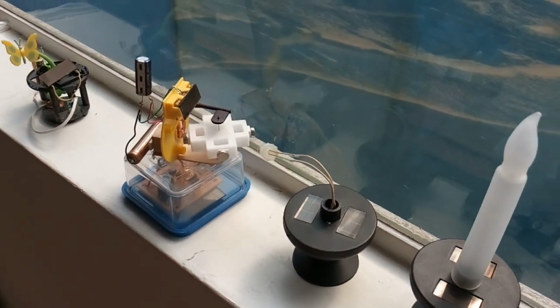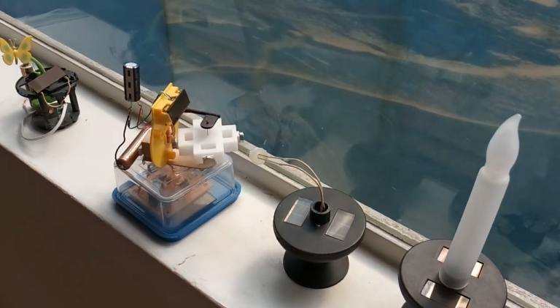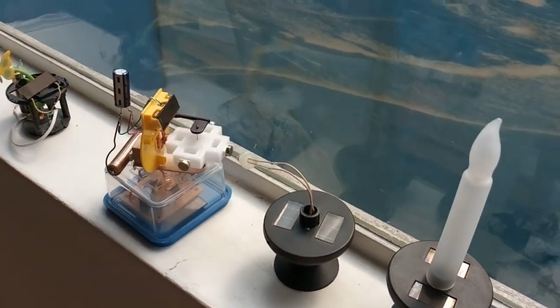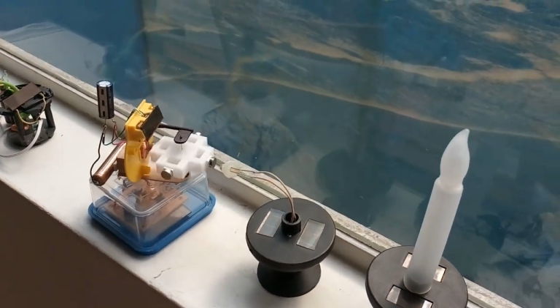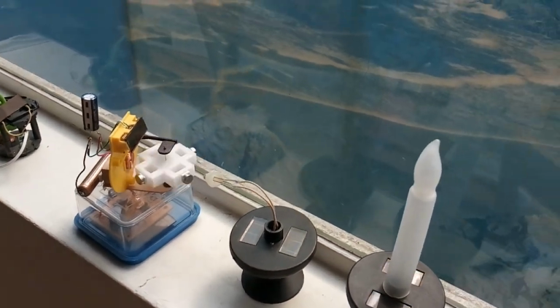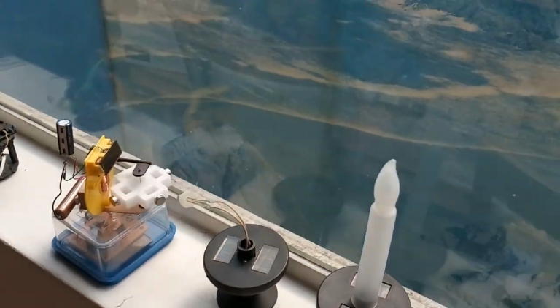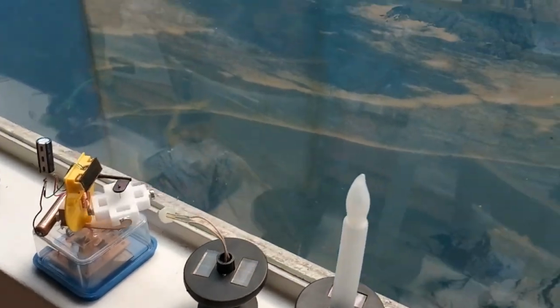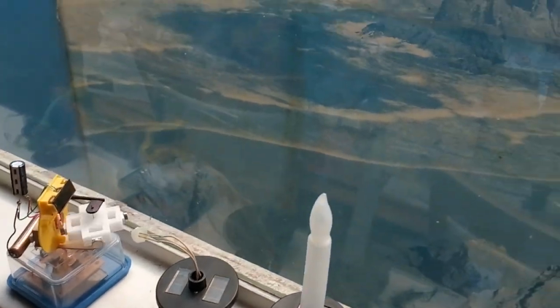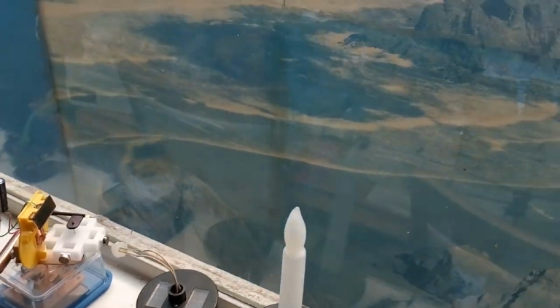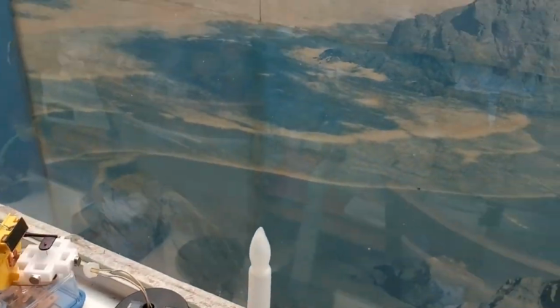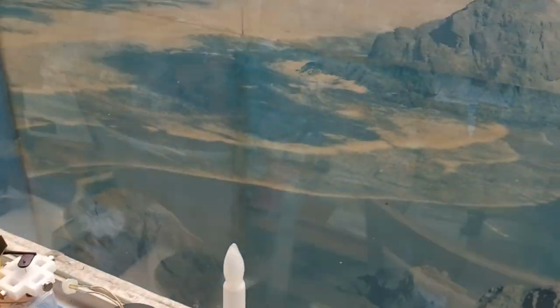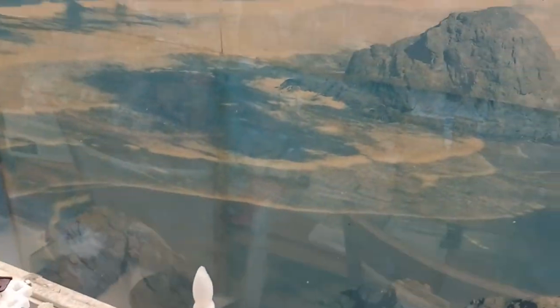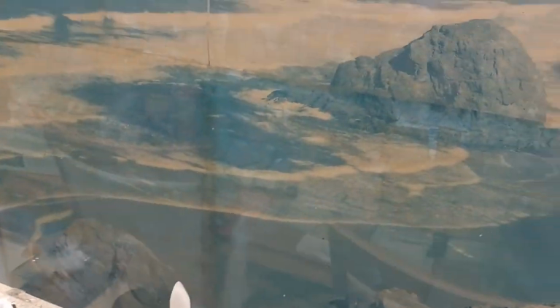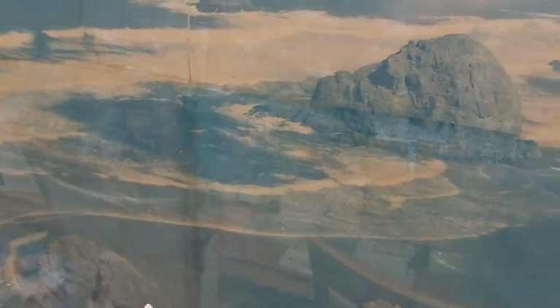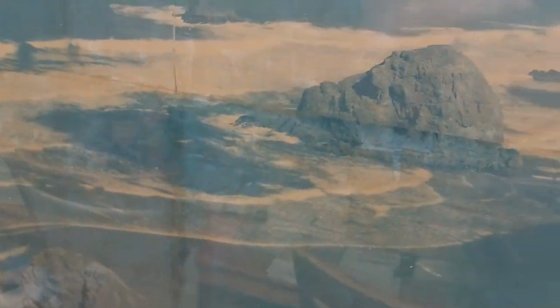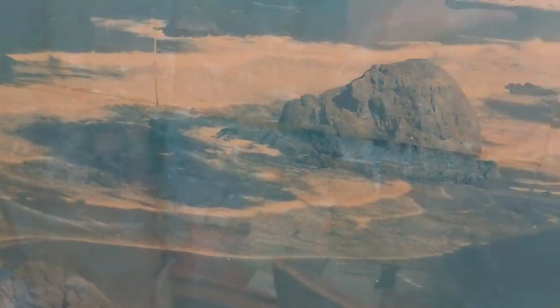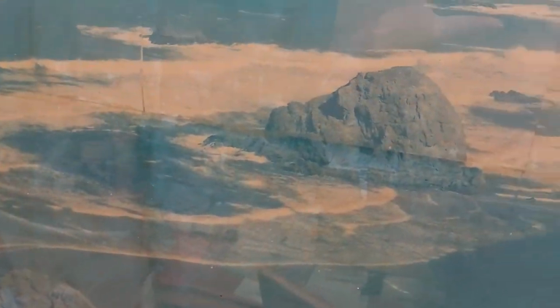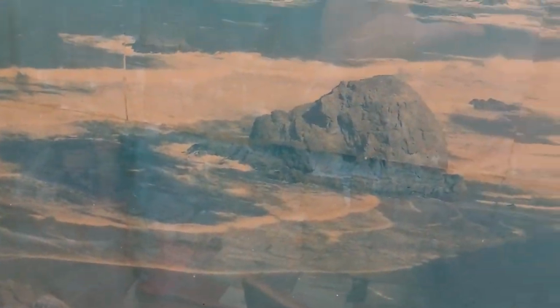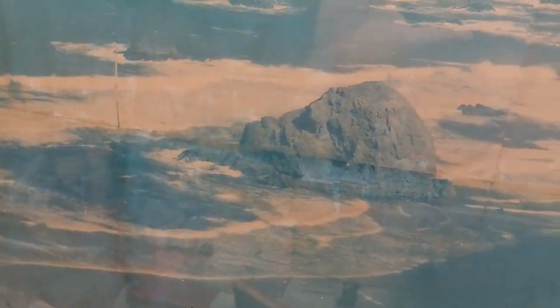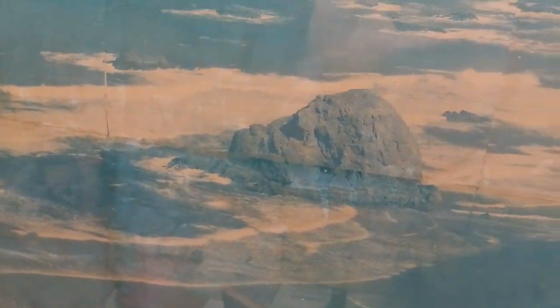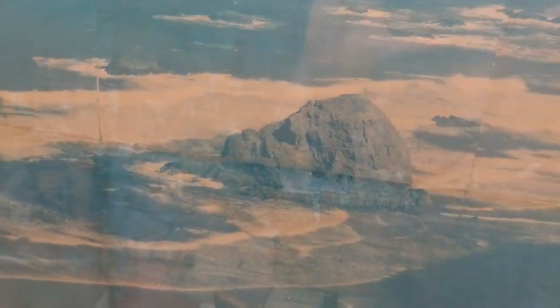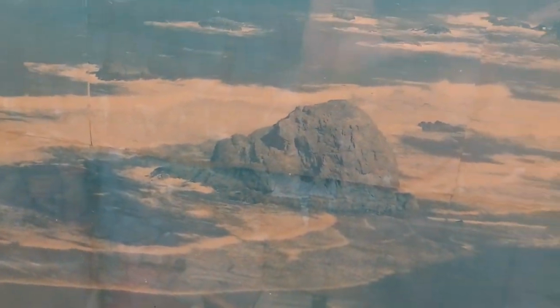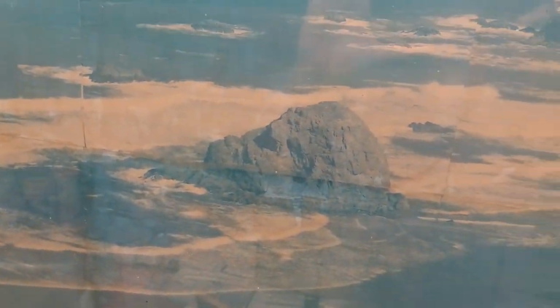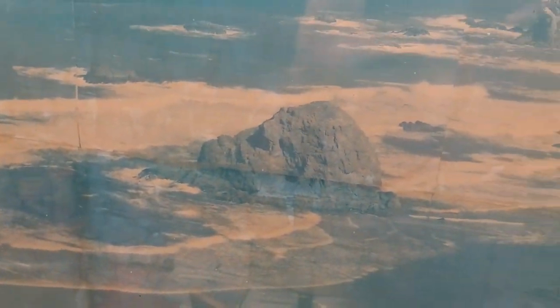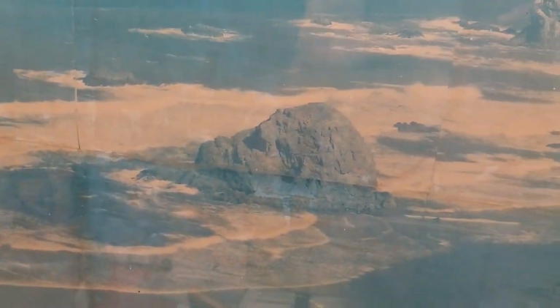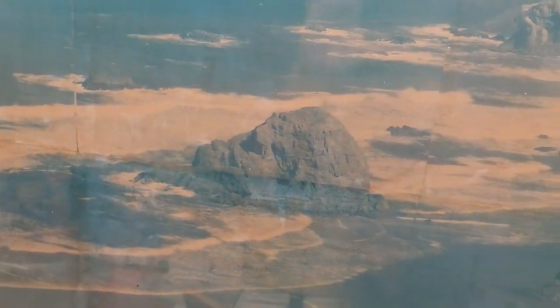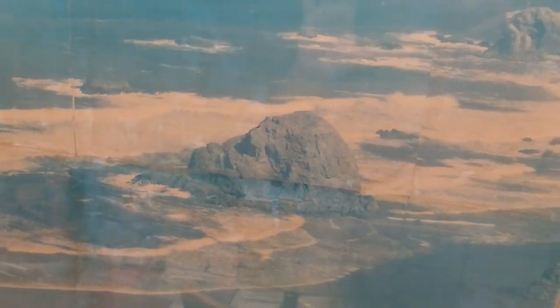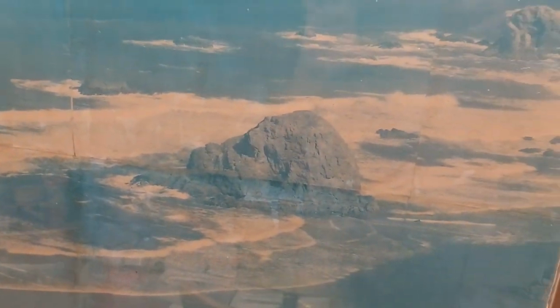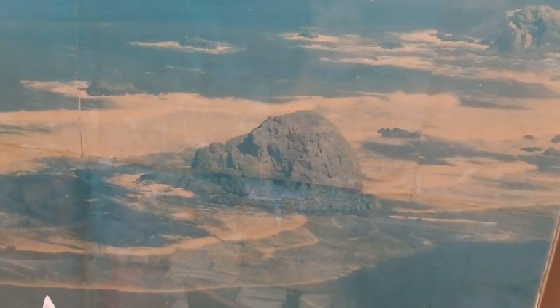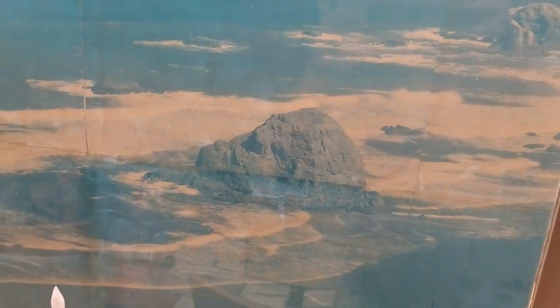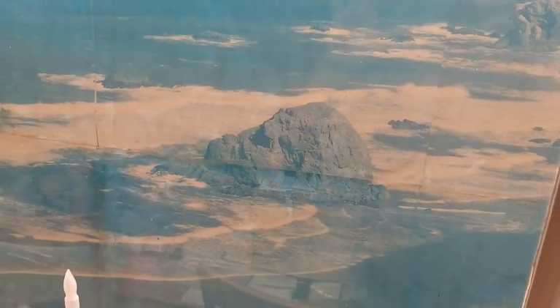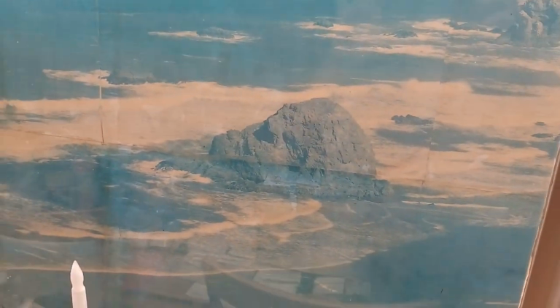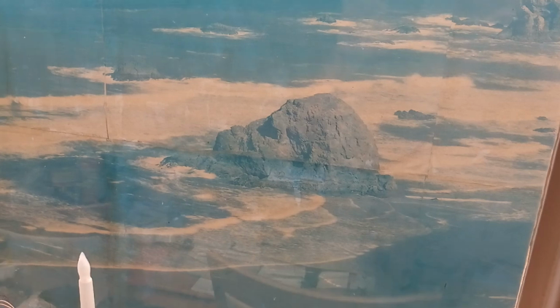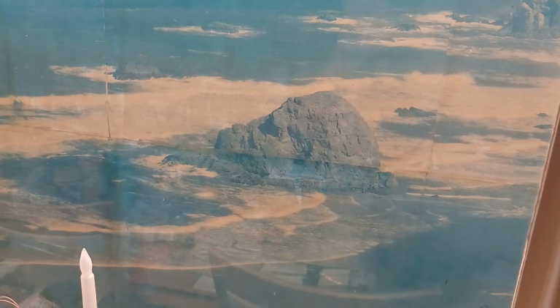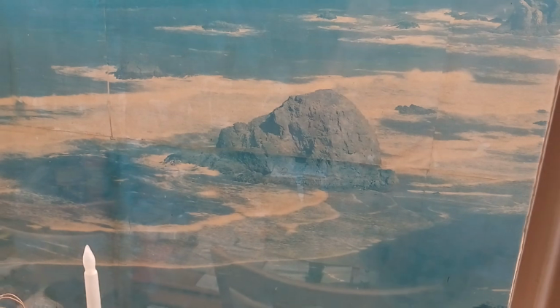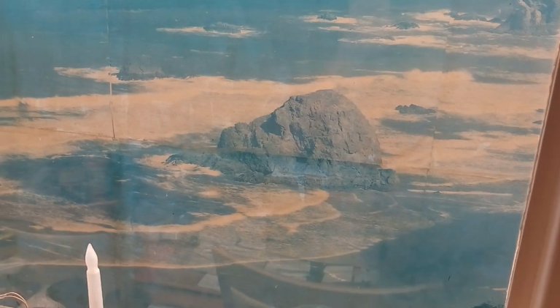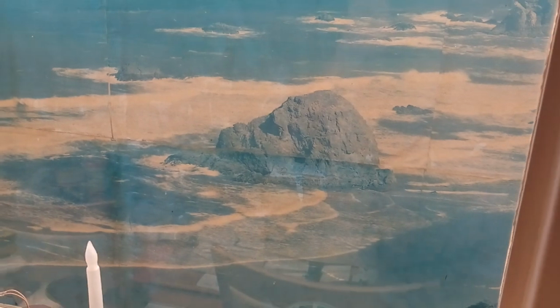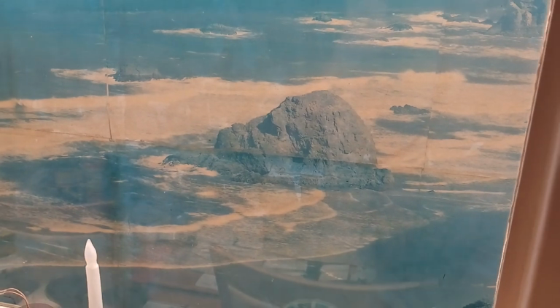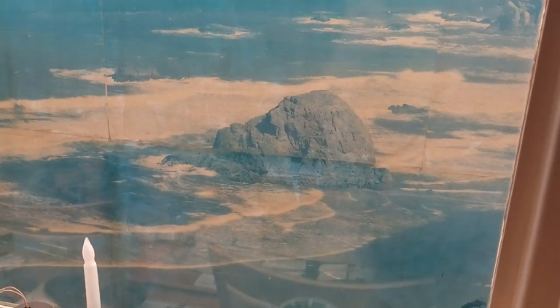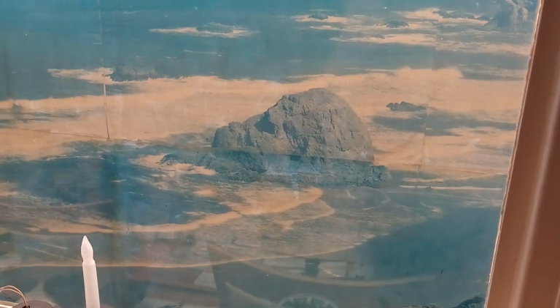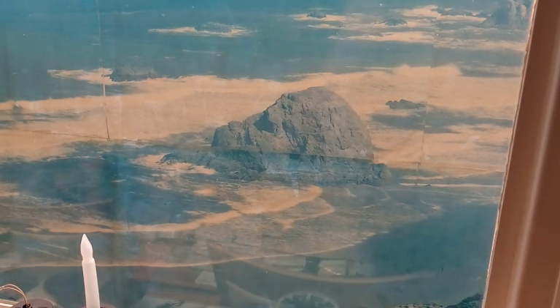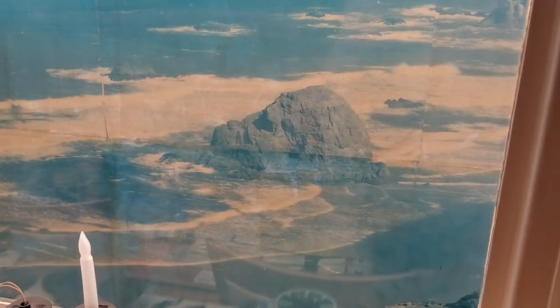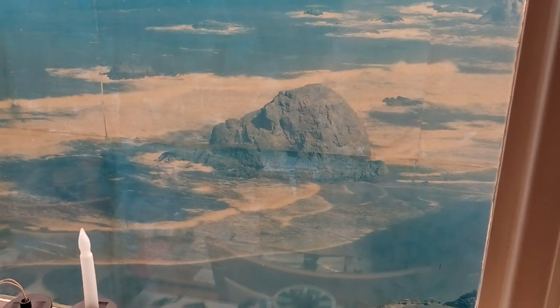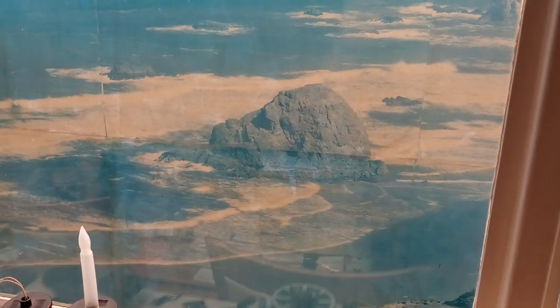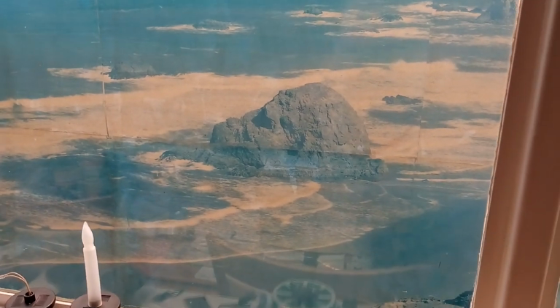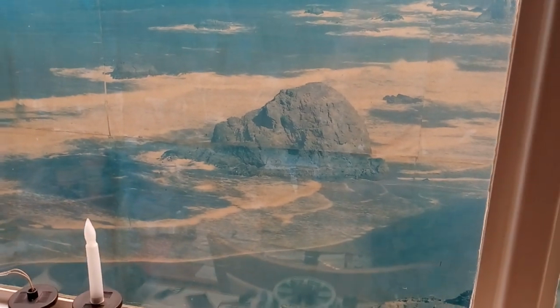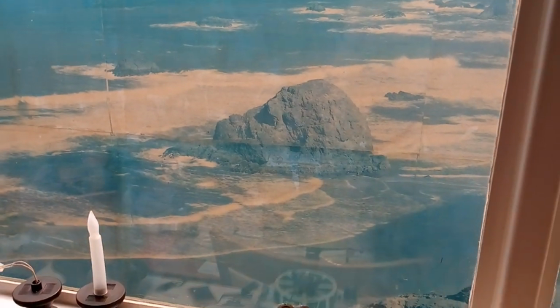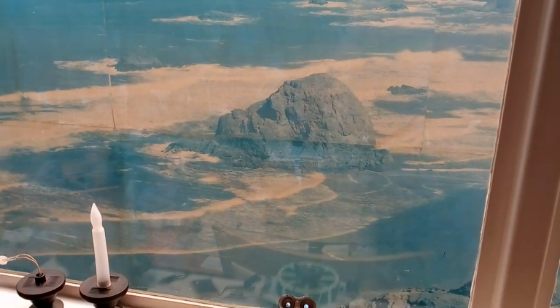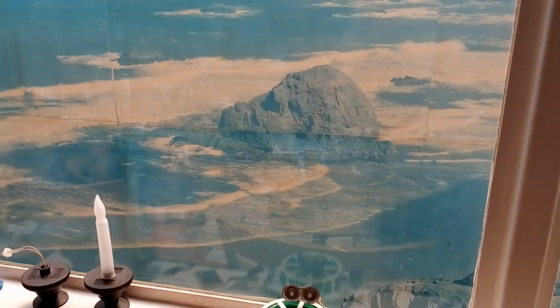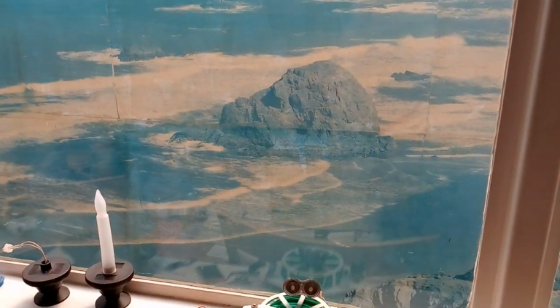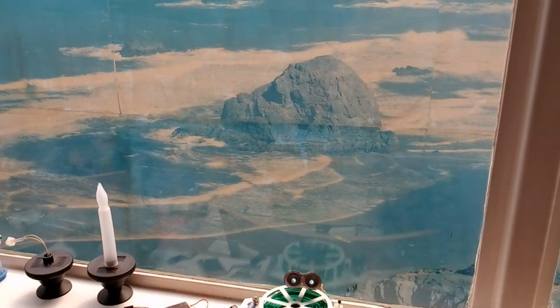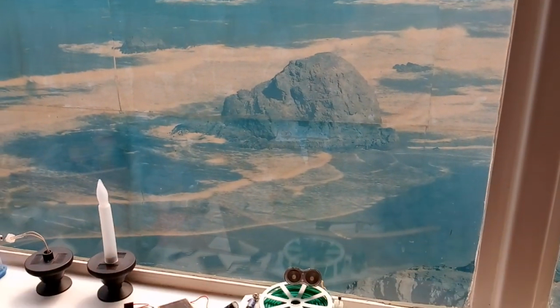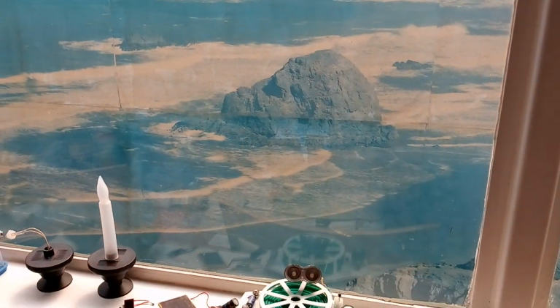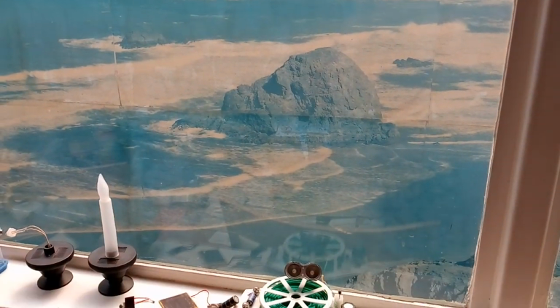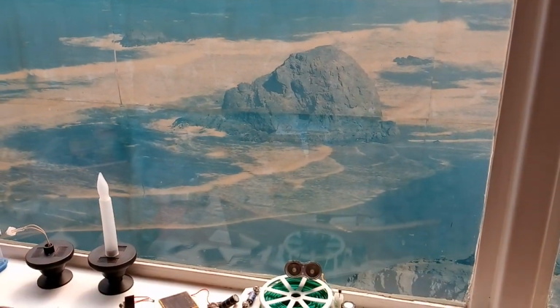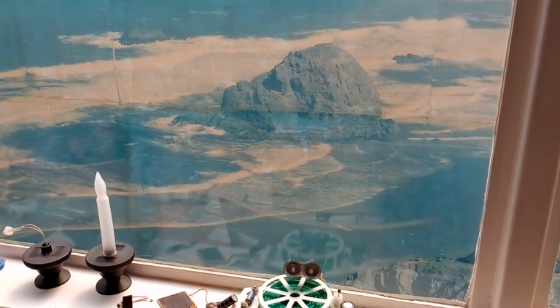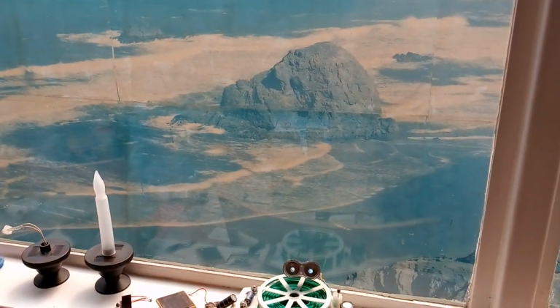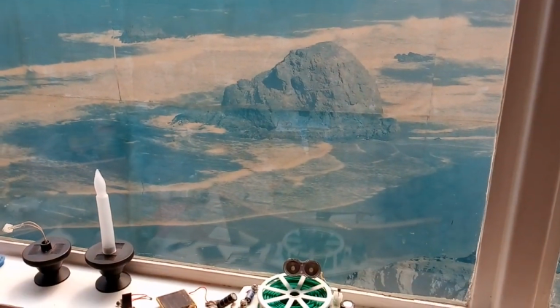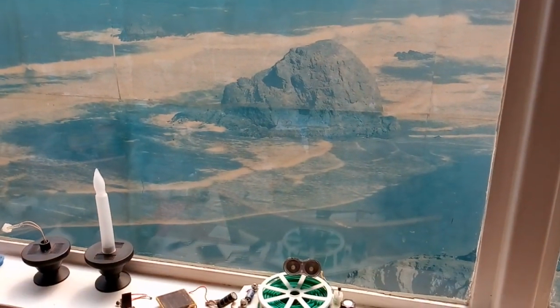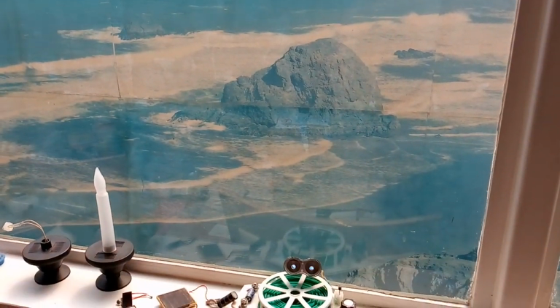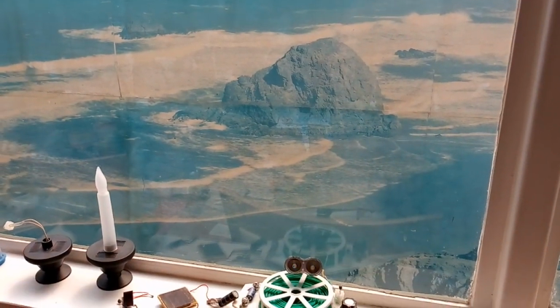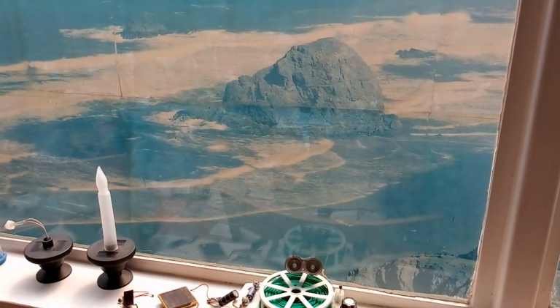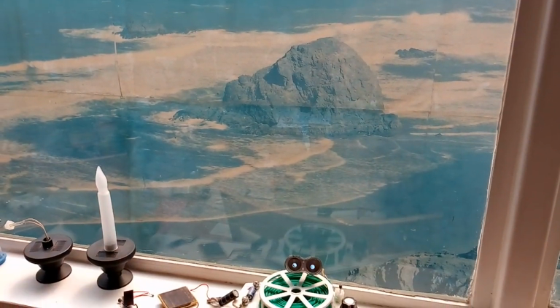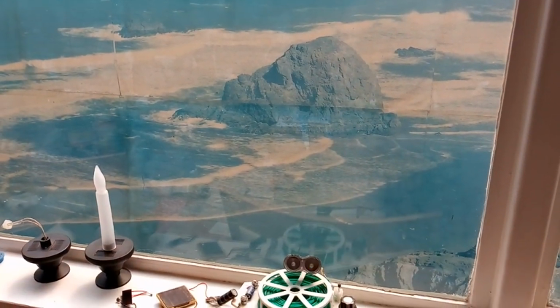By the way, it's a beautiful sunny day out on the ocean here. We're enjoying the ocean today. Thanks for watching.